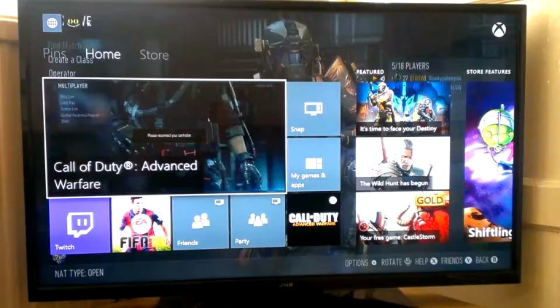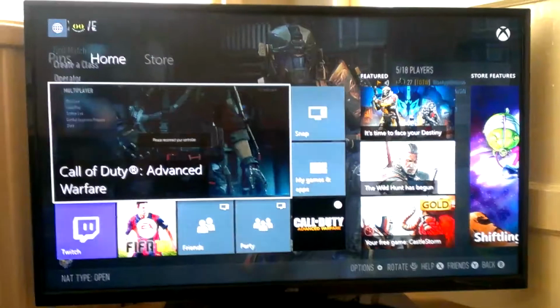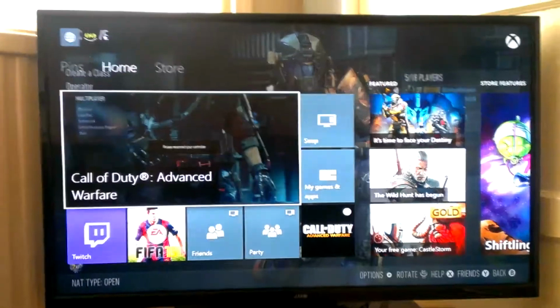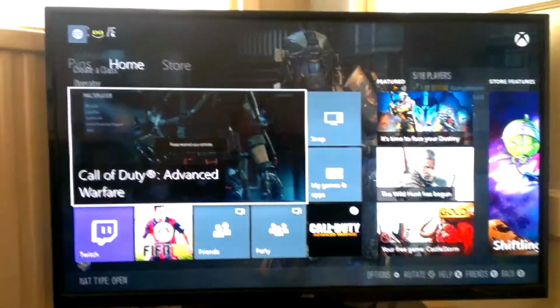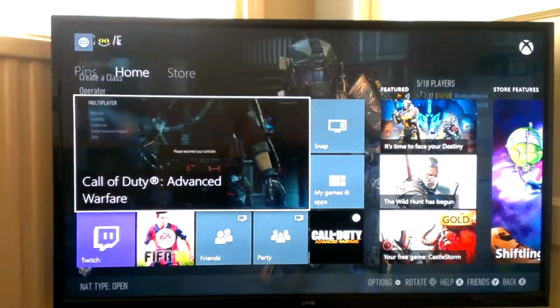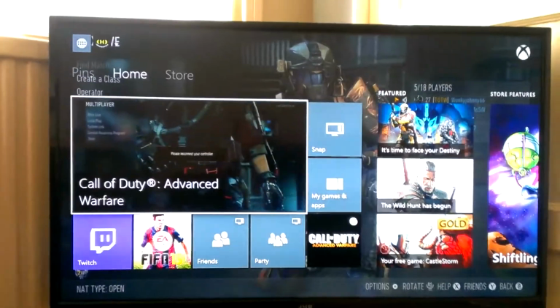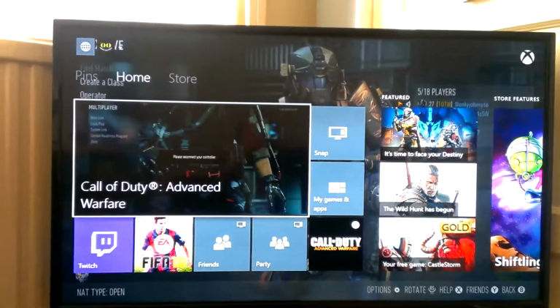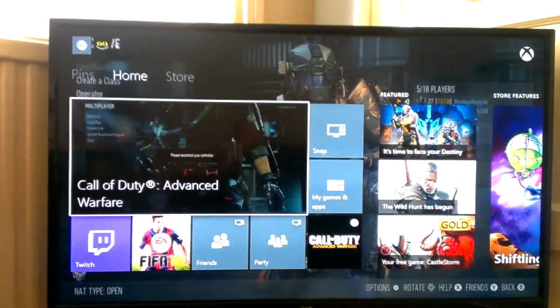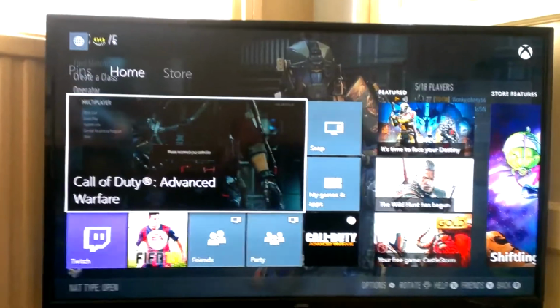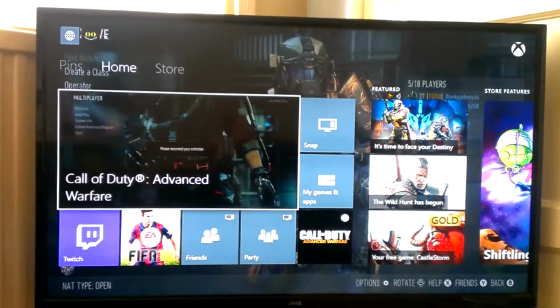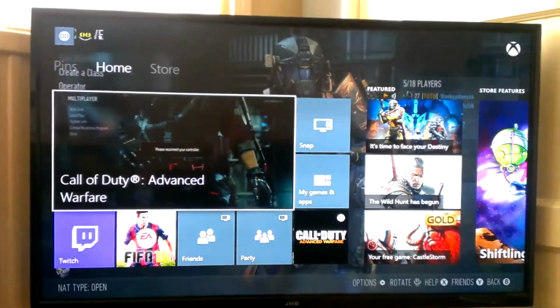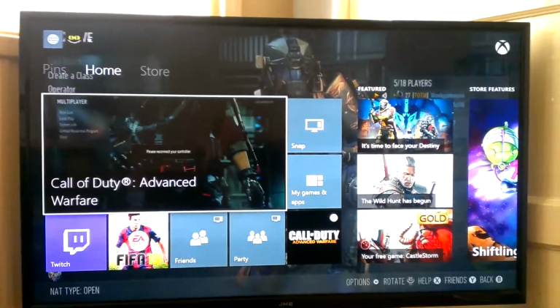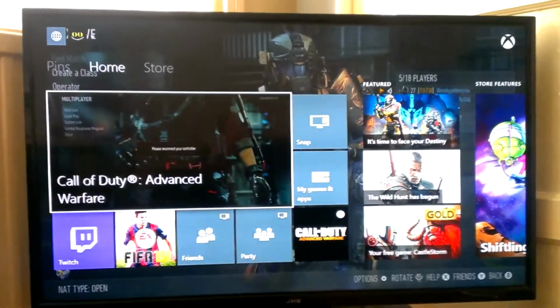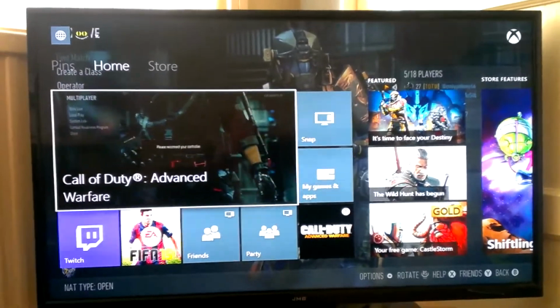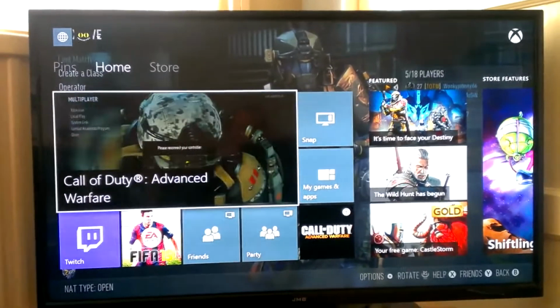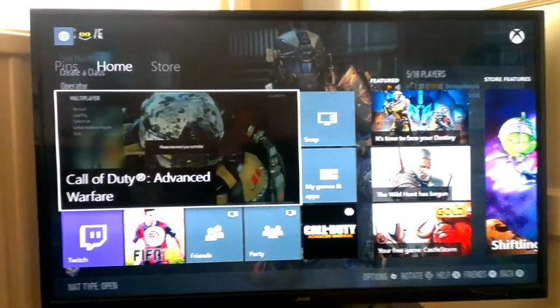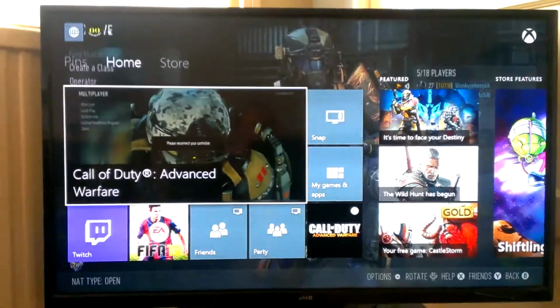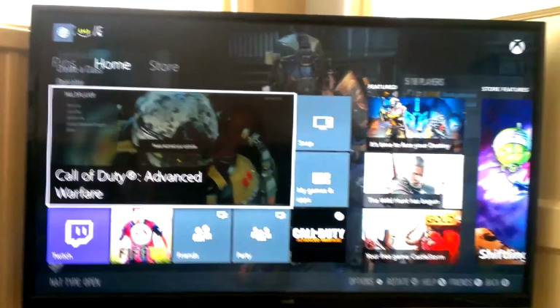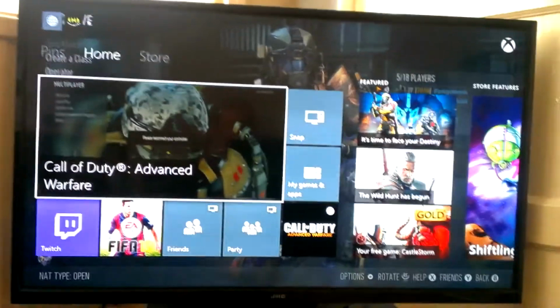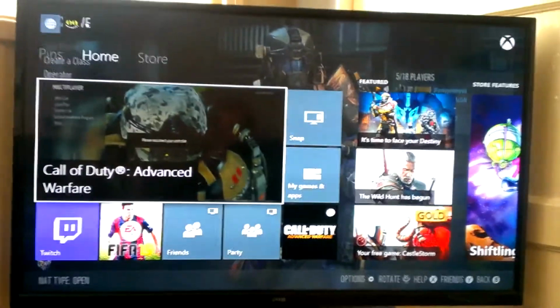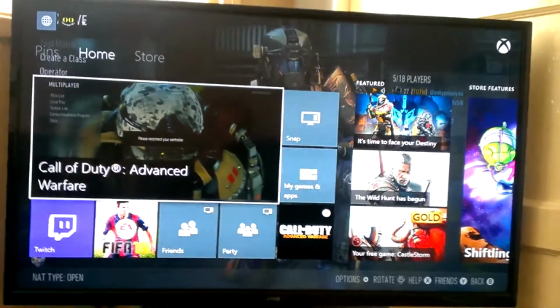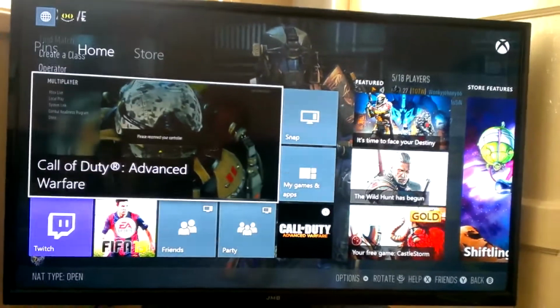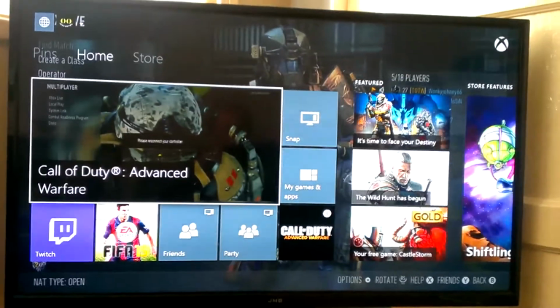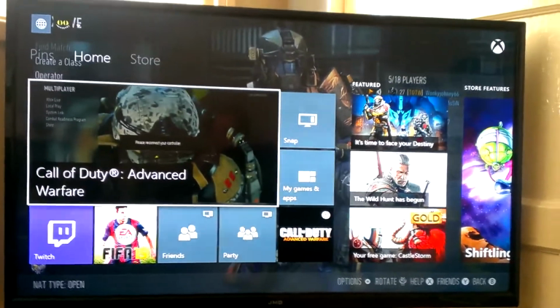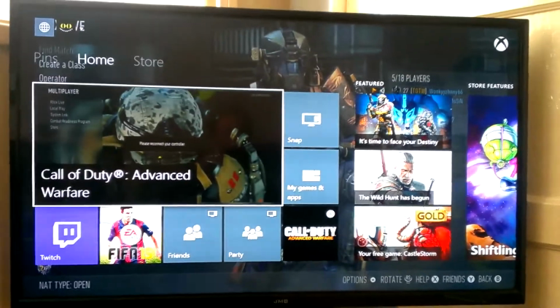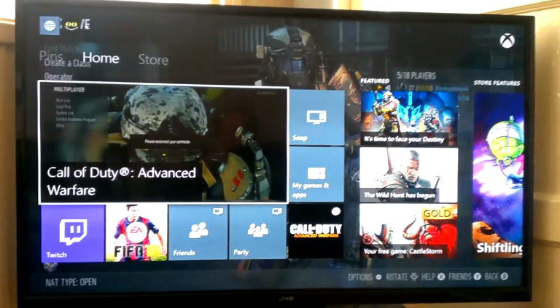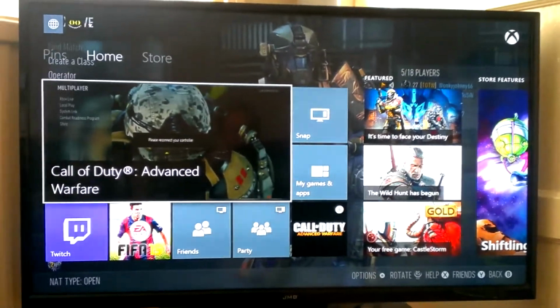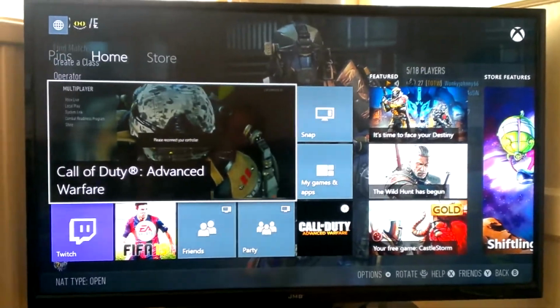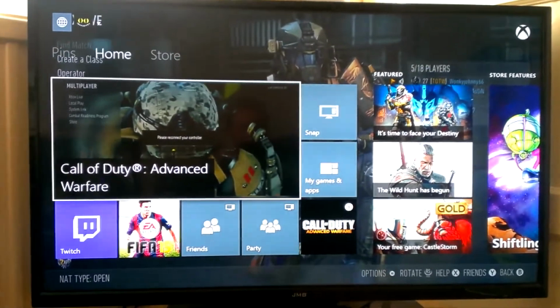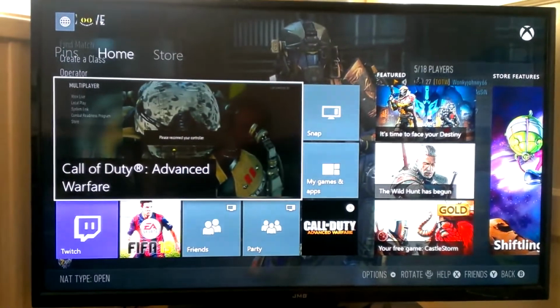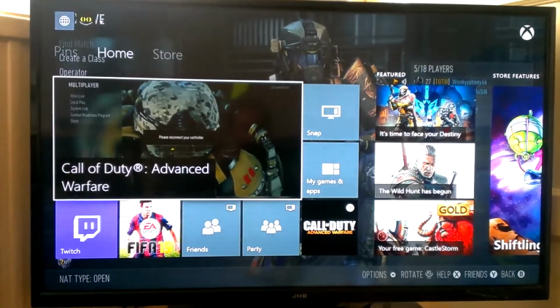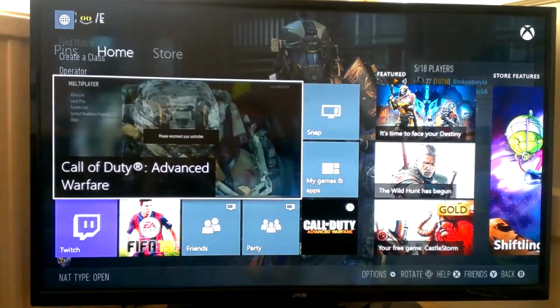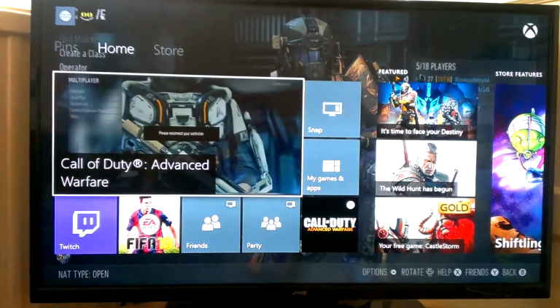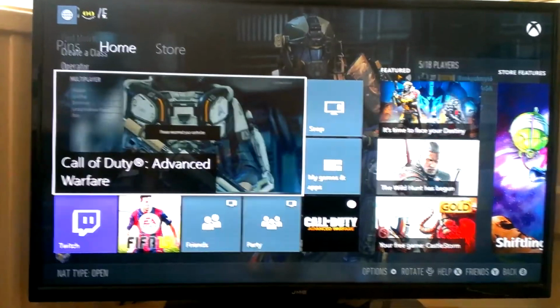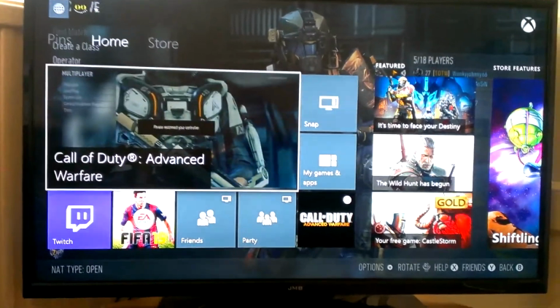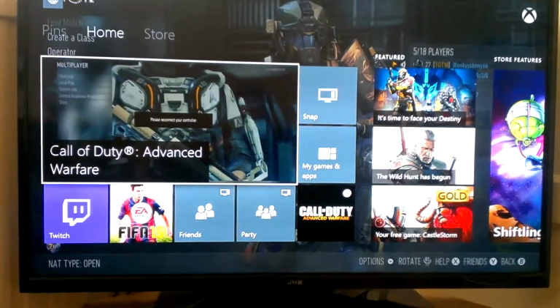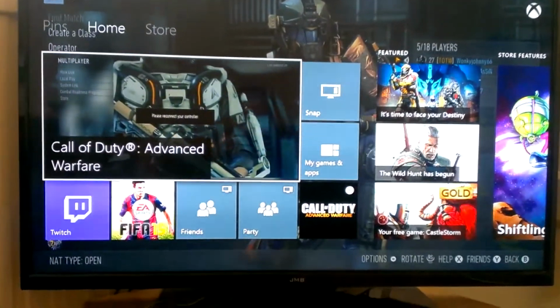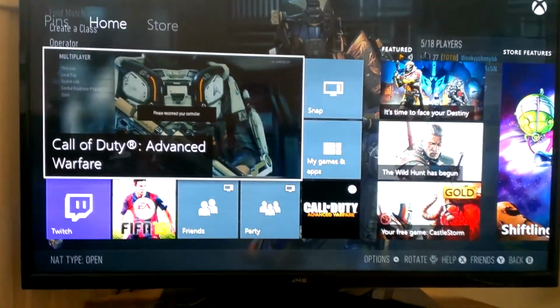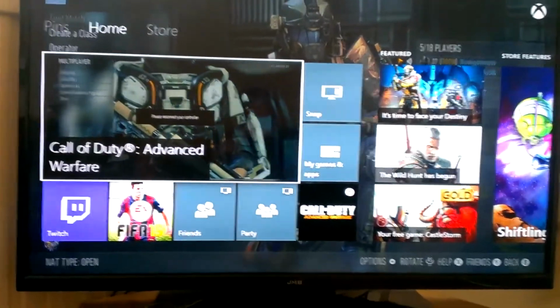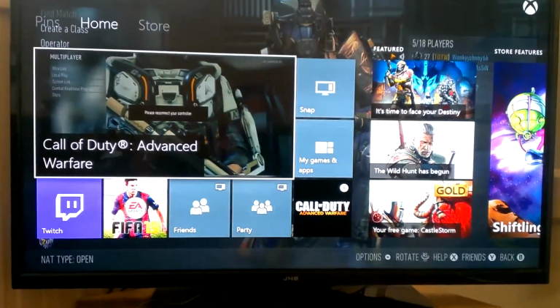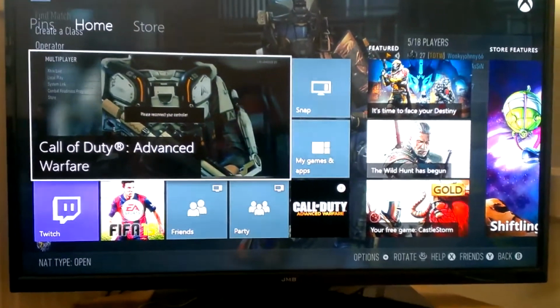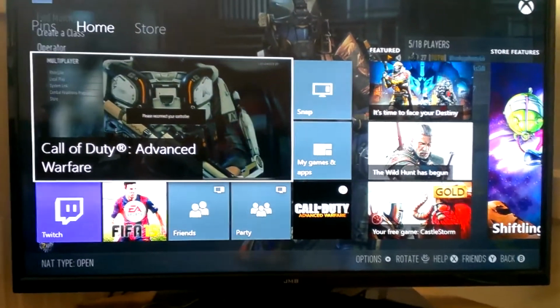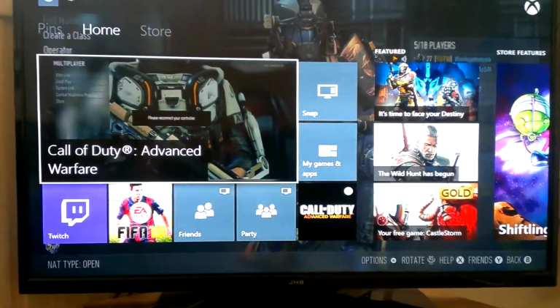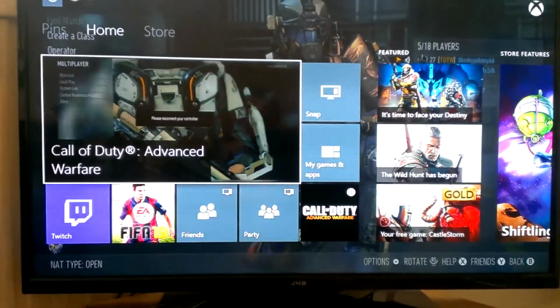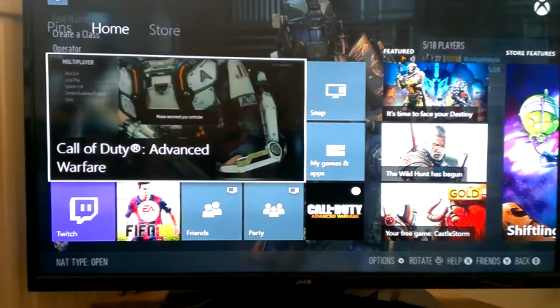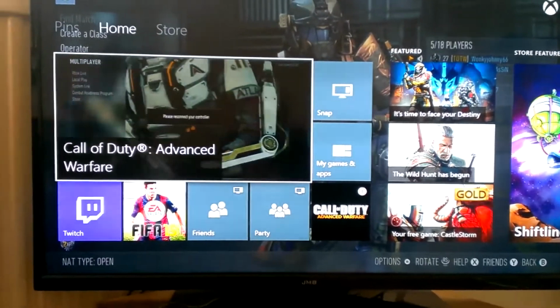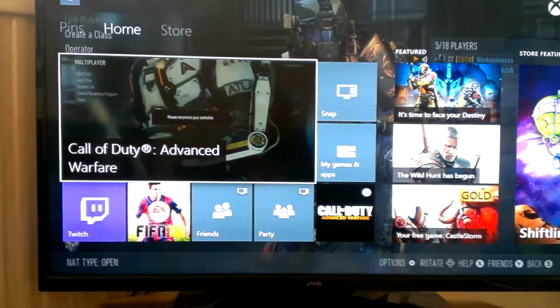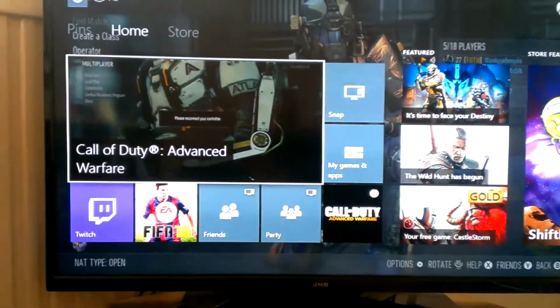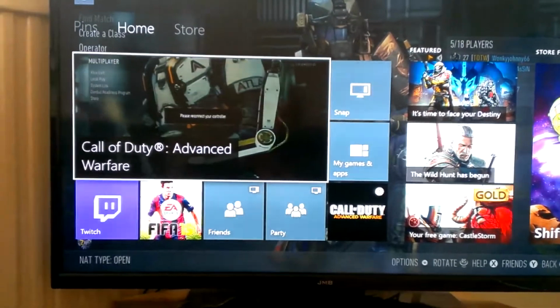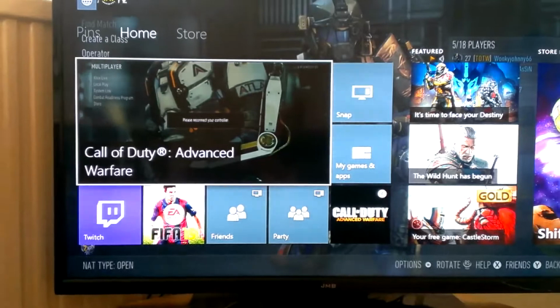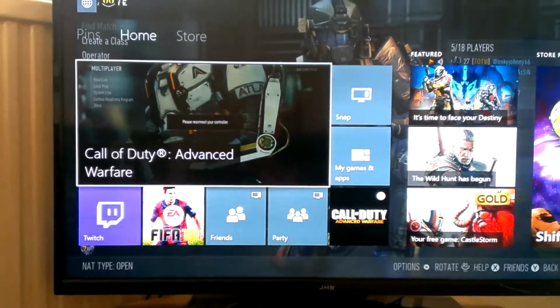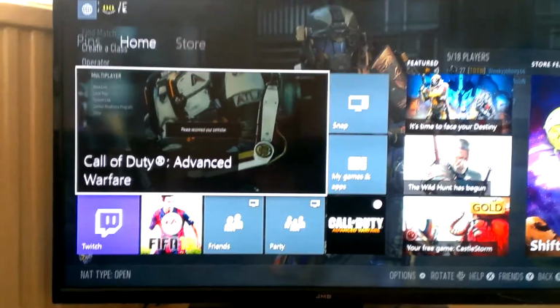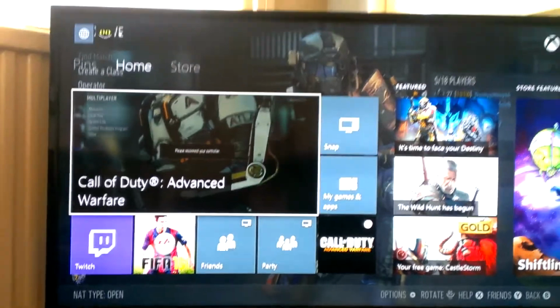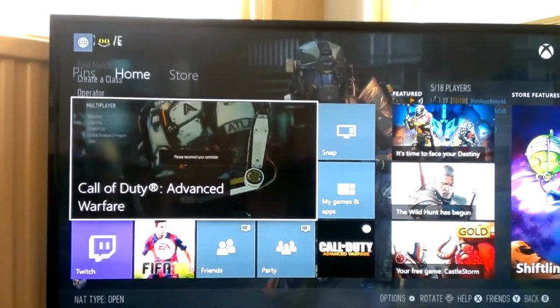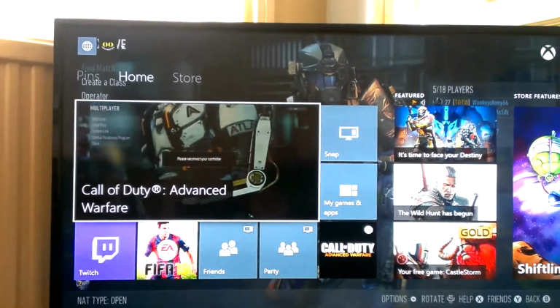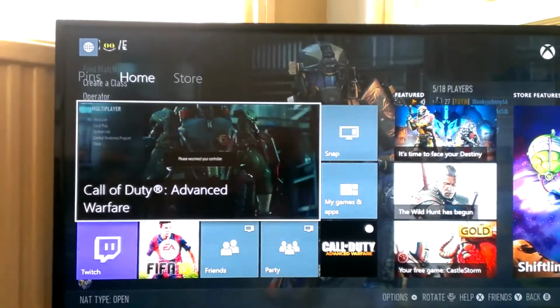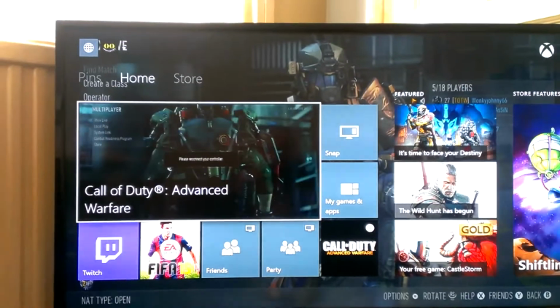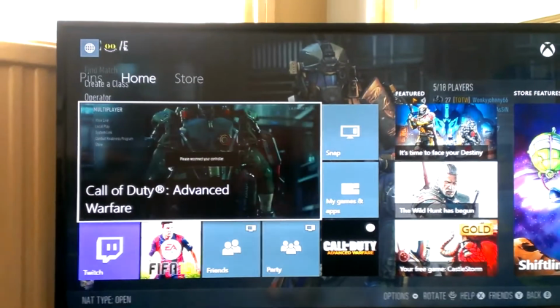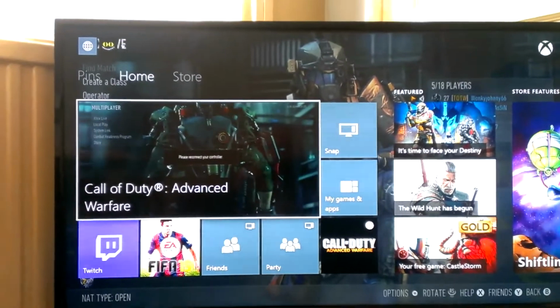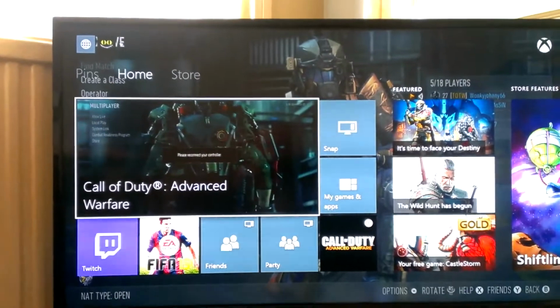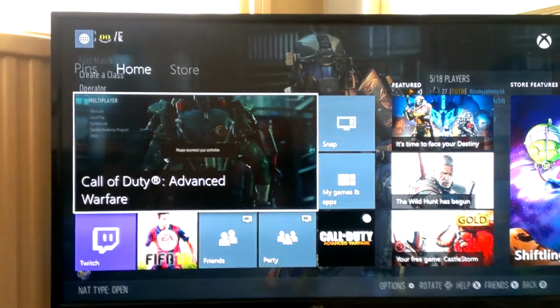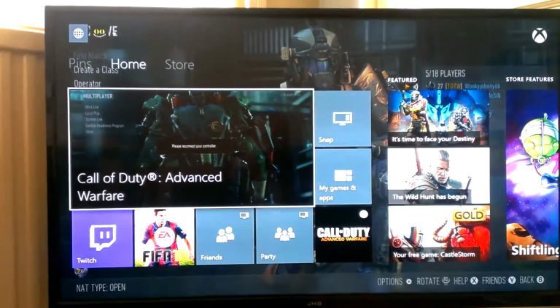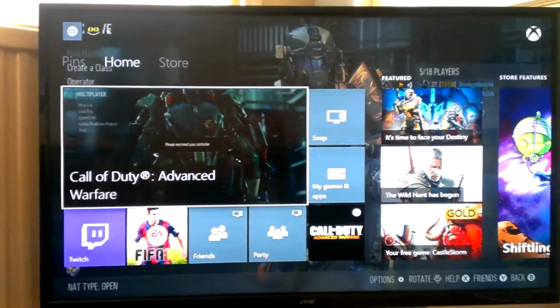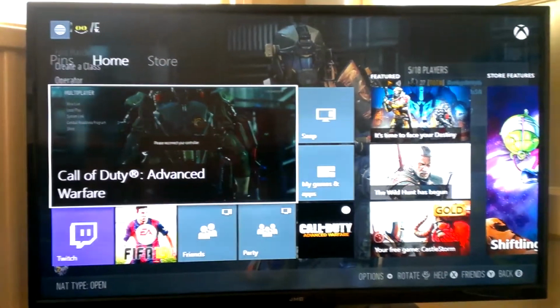Hey guys, what is going on? This is Killer Jago, just using the old mobile phone. As you can see, we have got Advanced Warfare in the Xbox One right now.